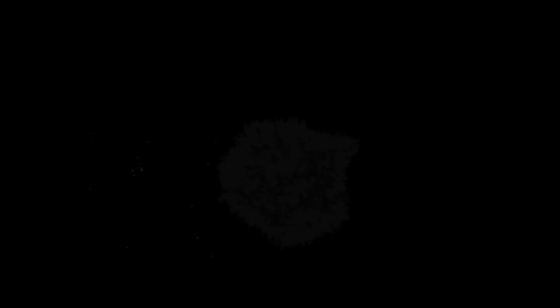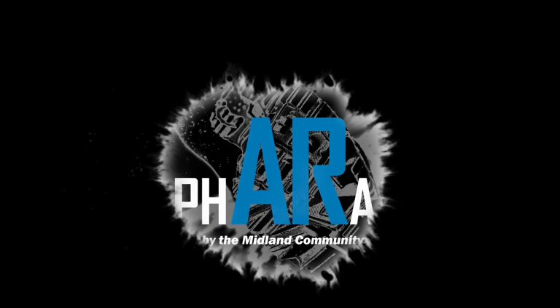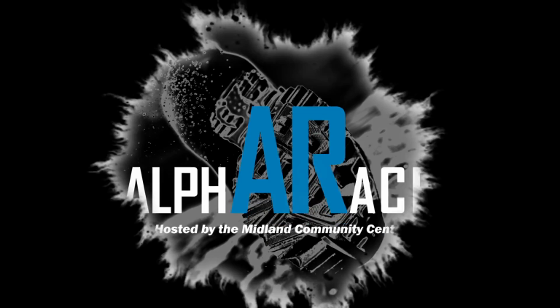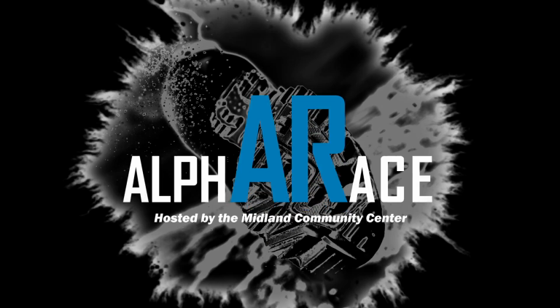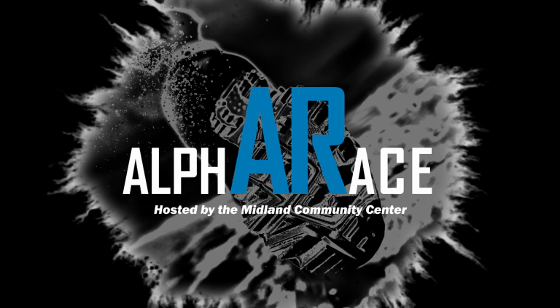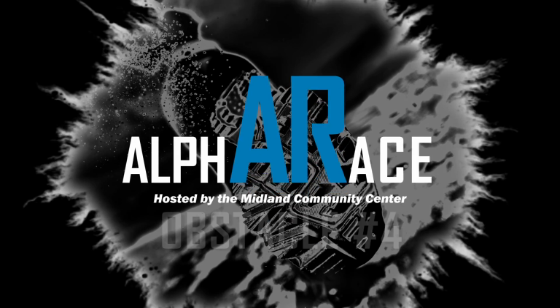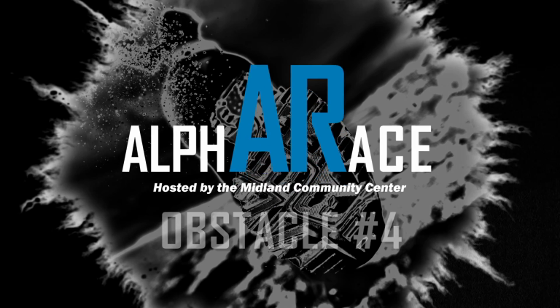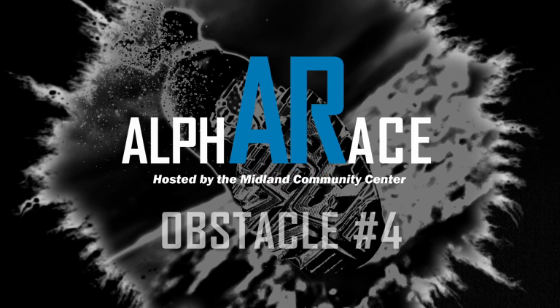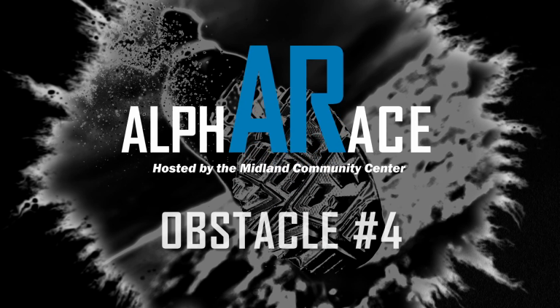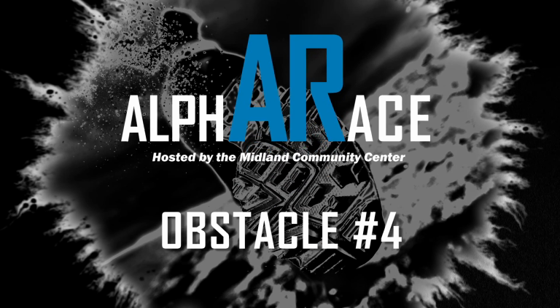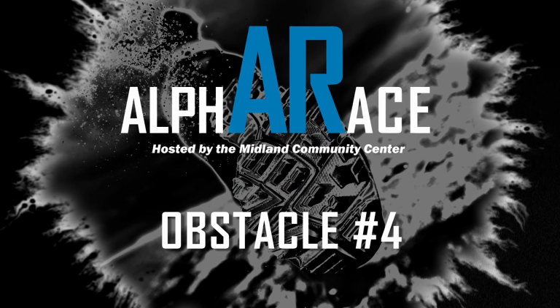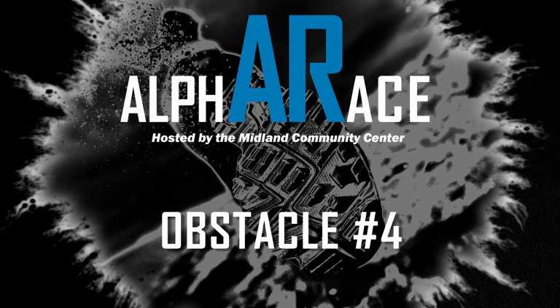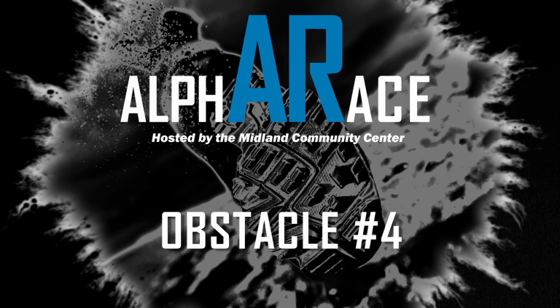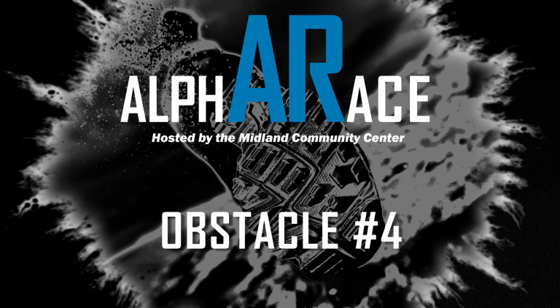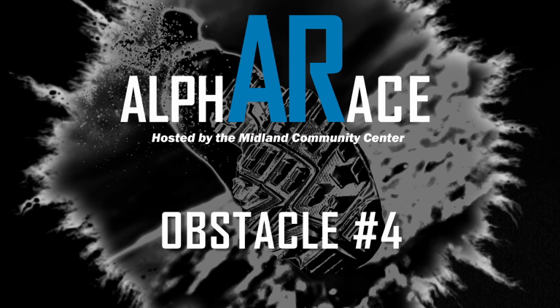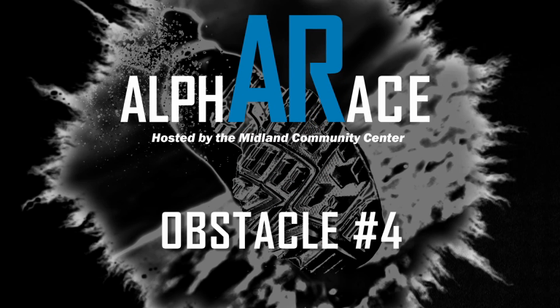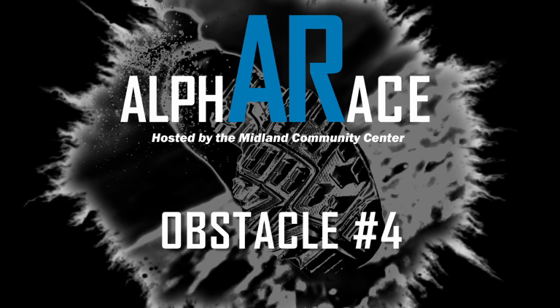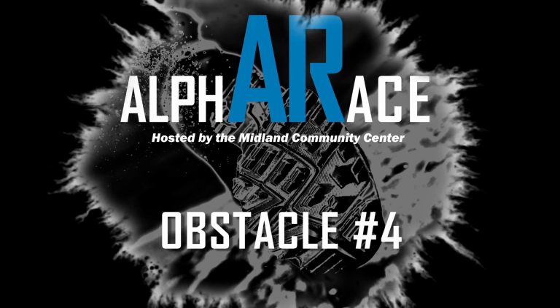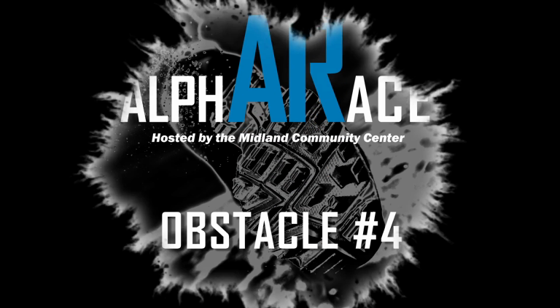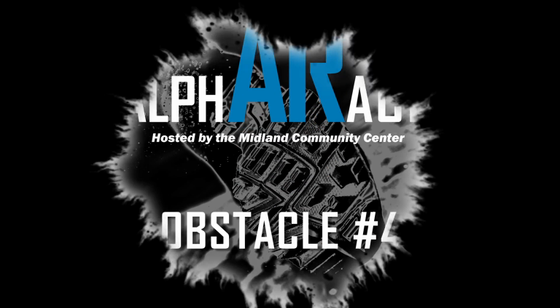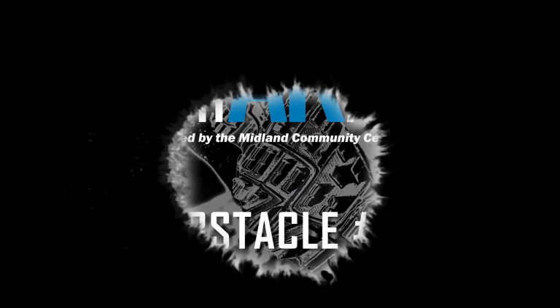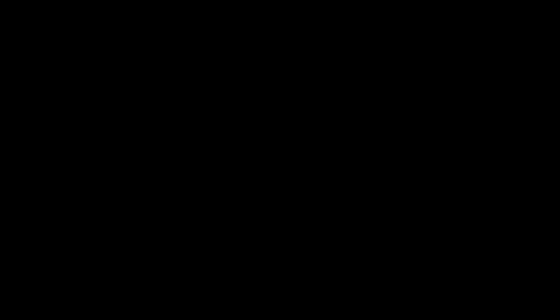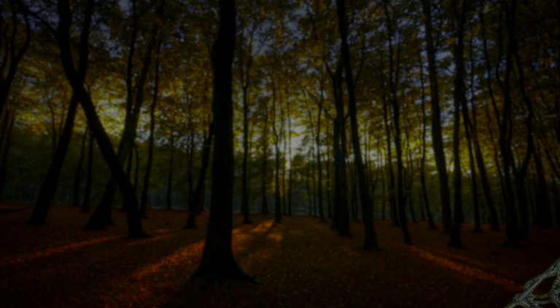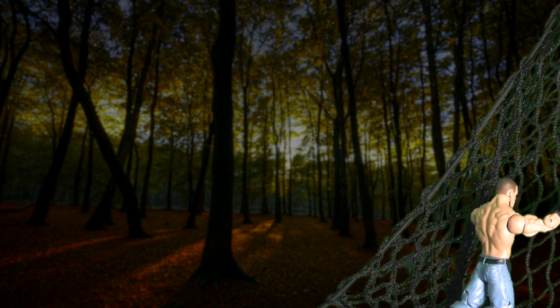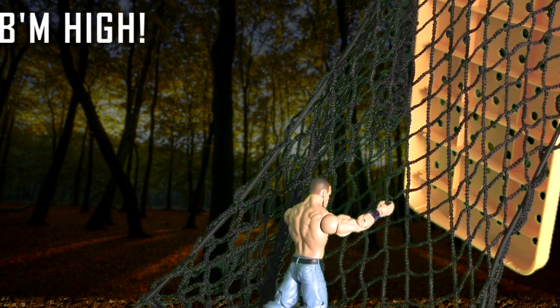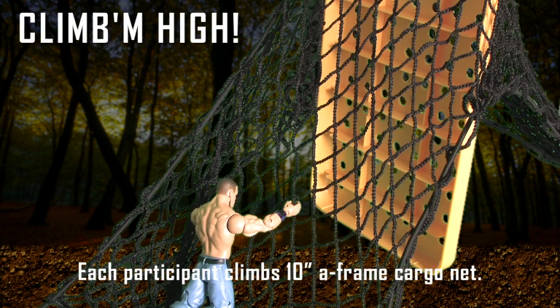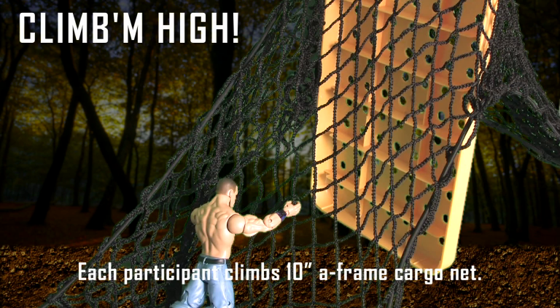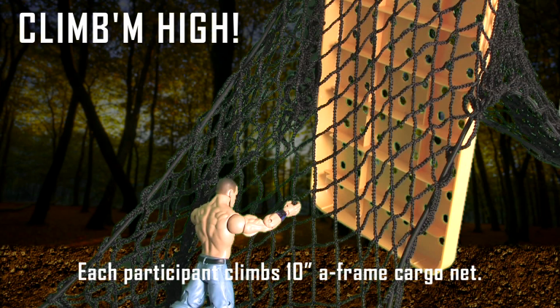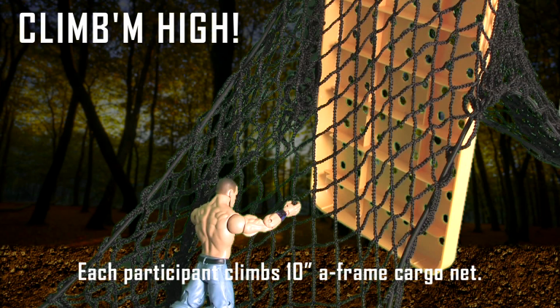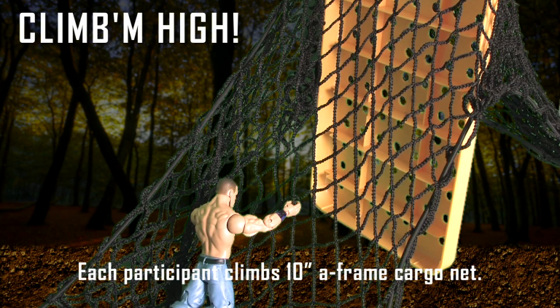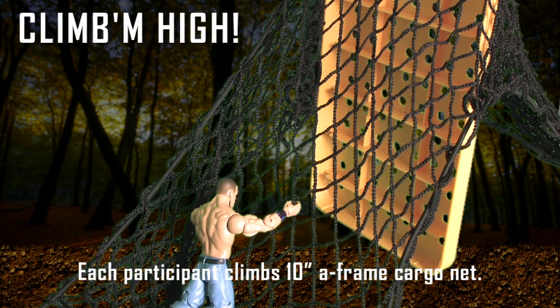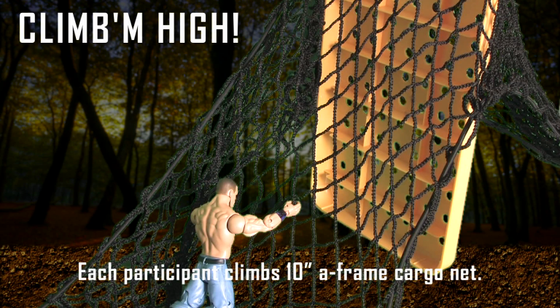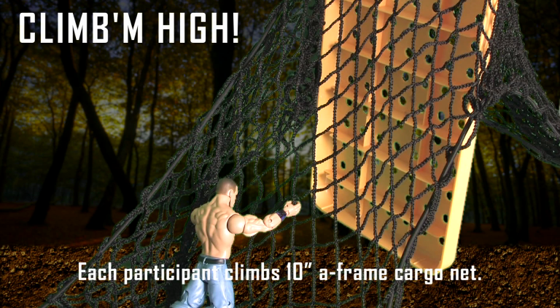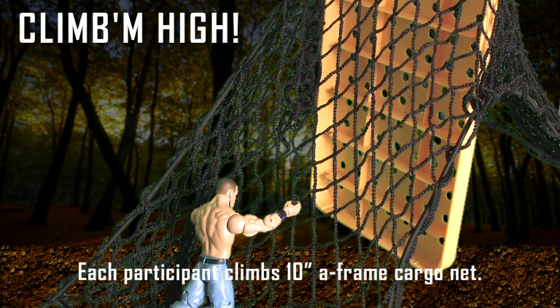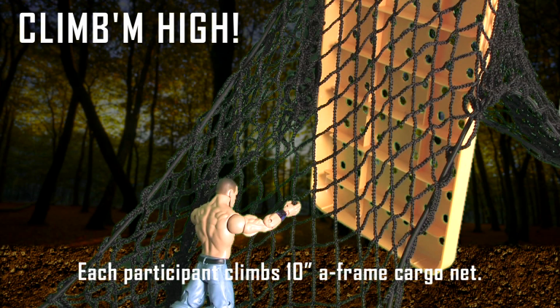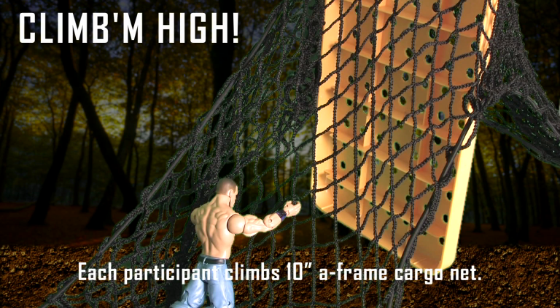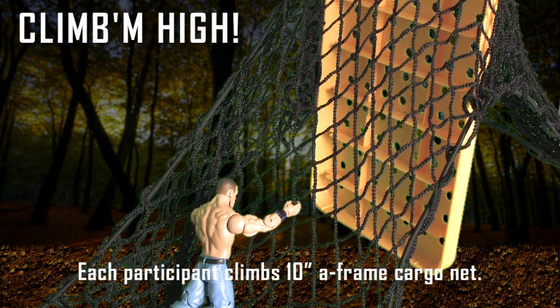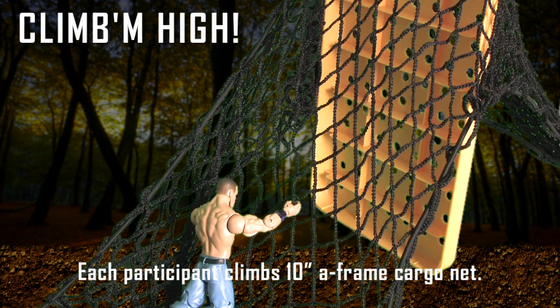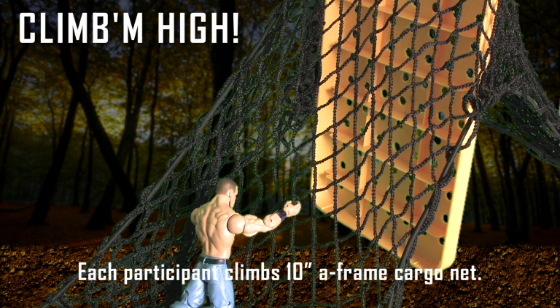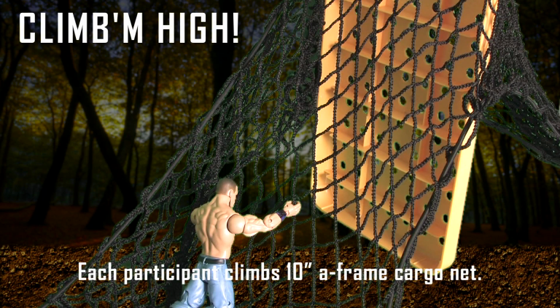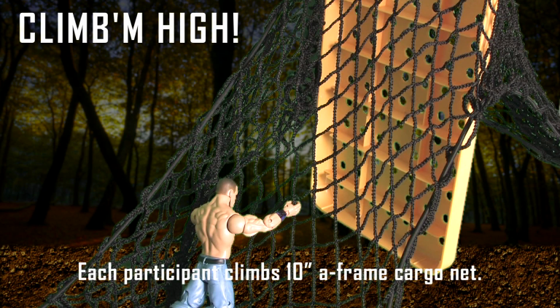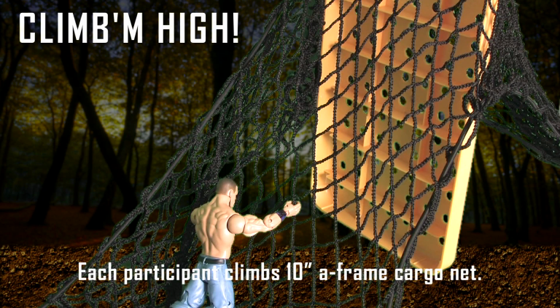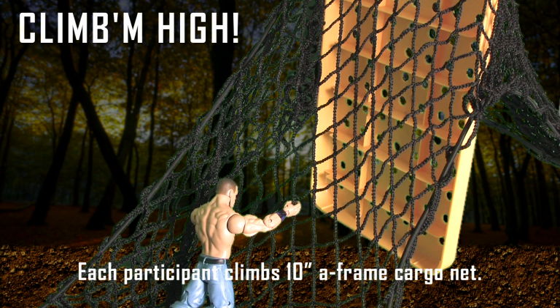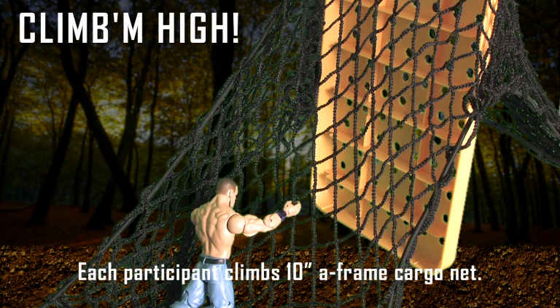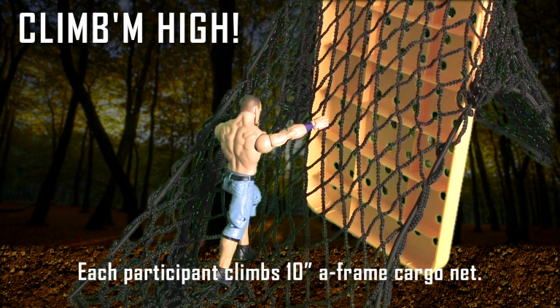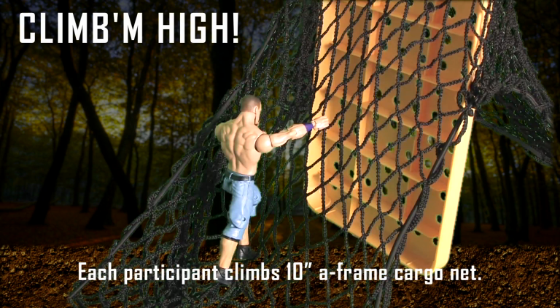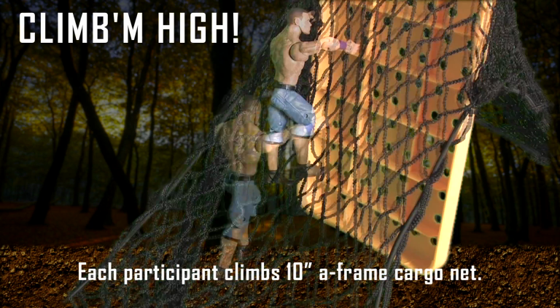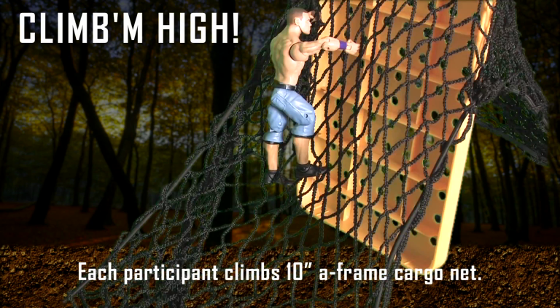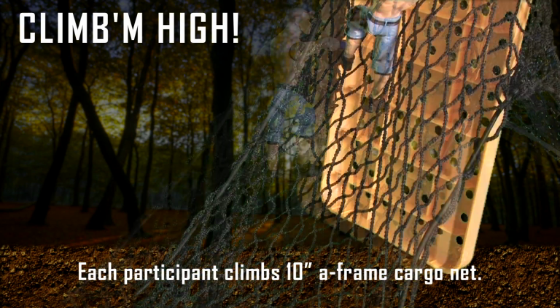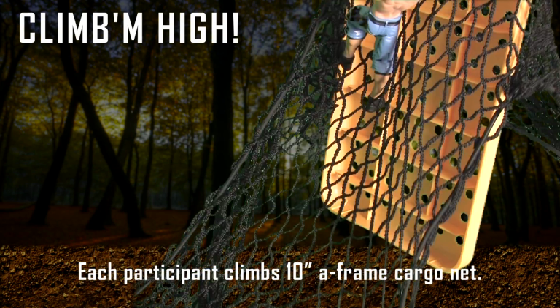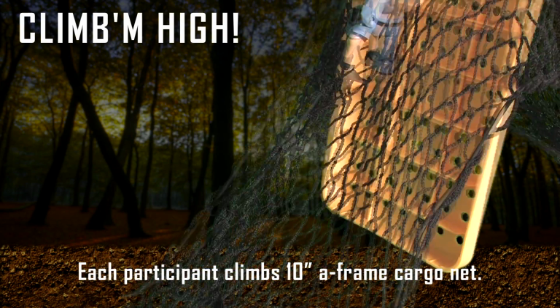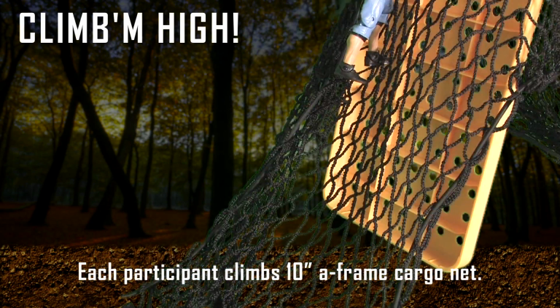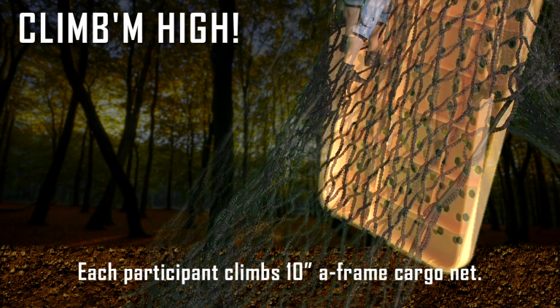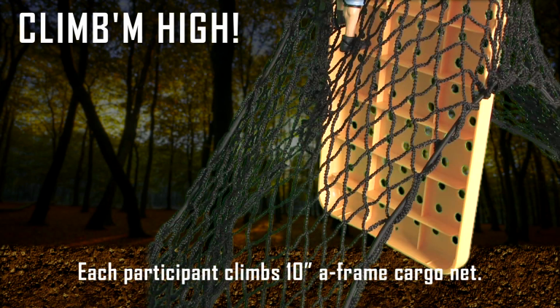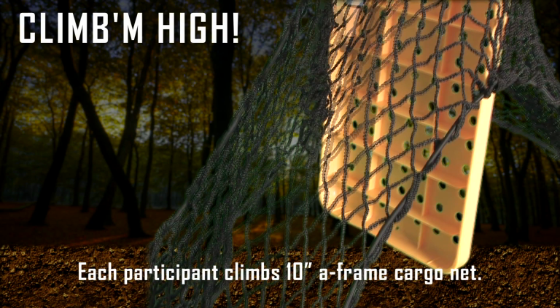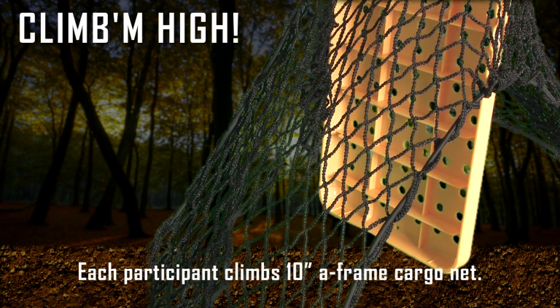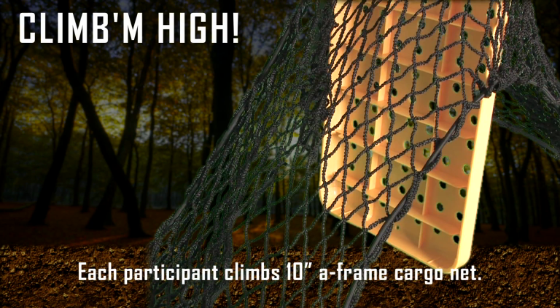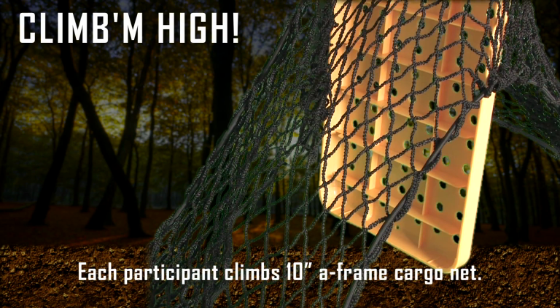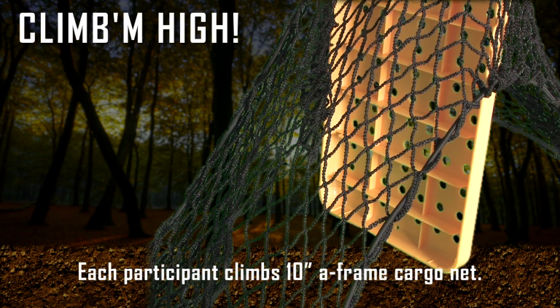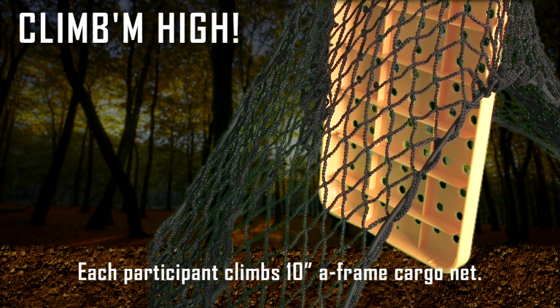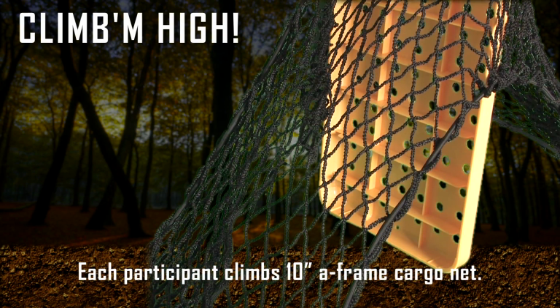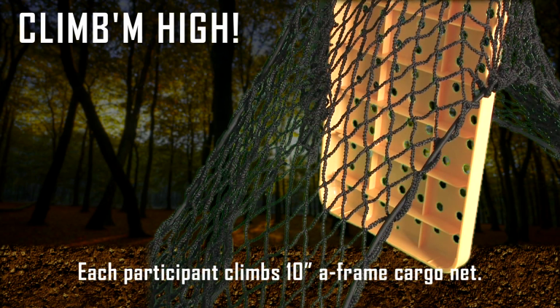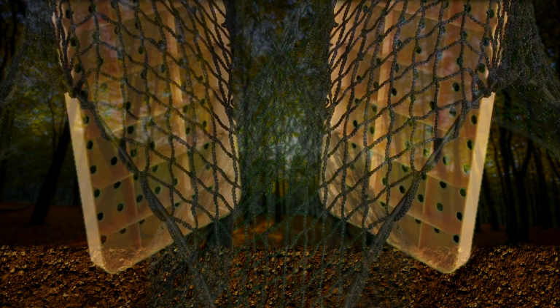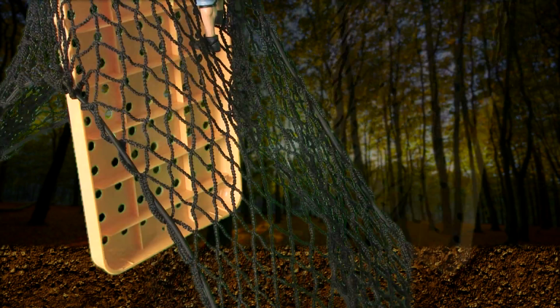Obstacle number four: climb them high. Each participant climbs an A-frame cargo net. This one really challenges the abs.